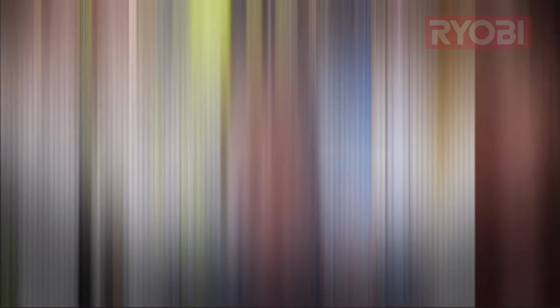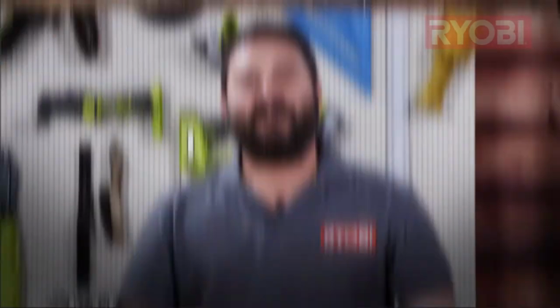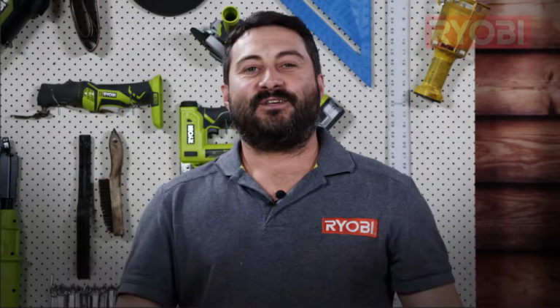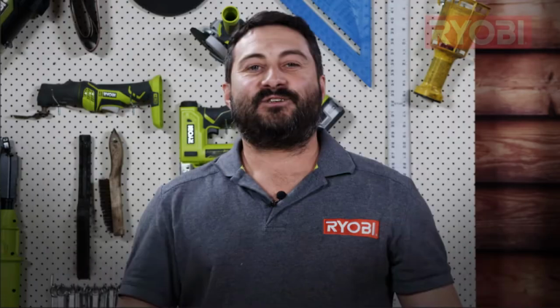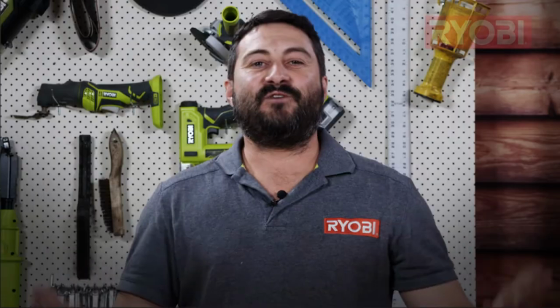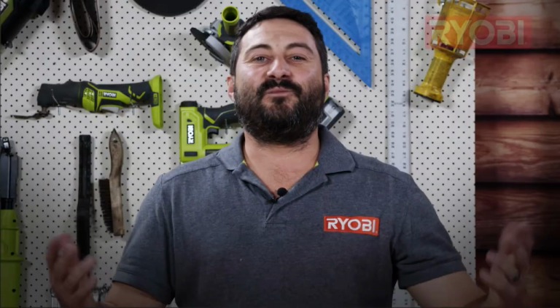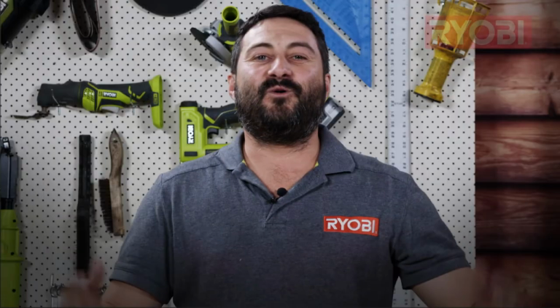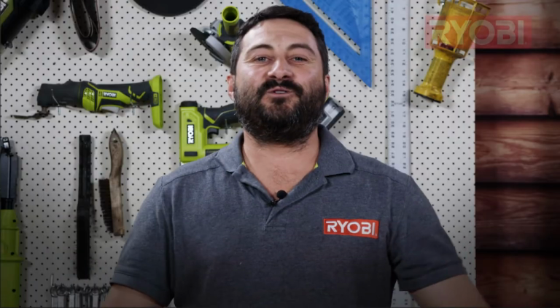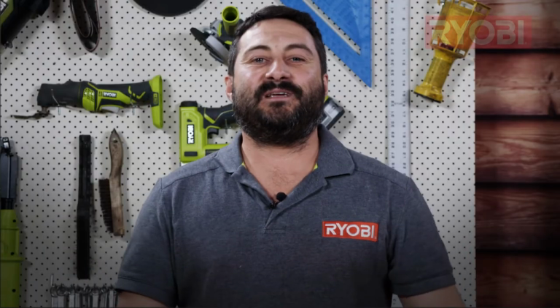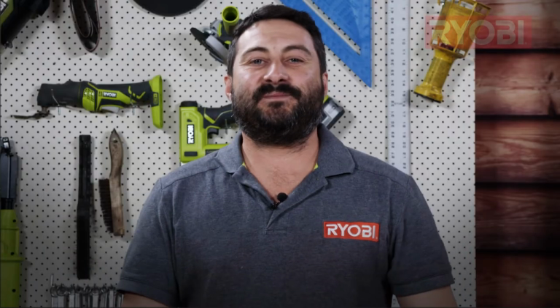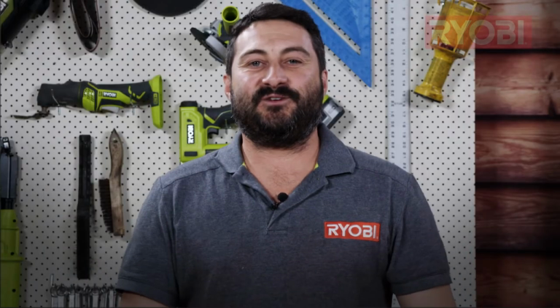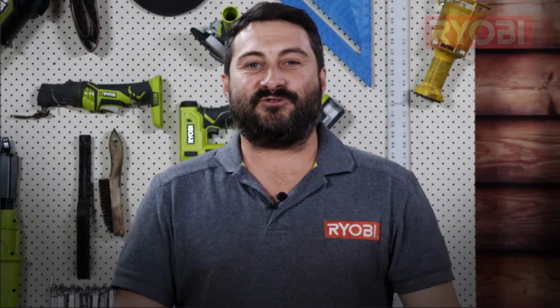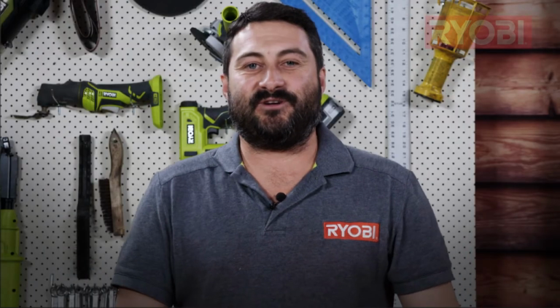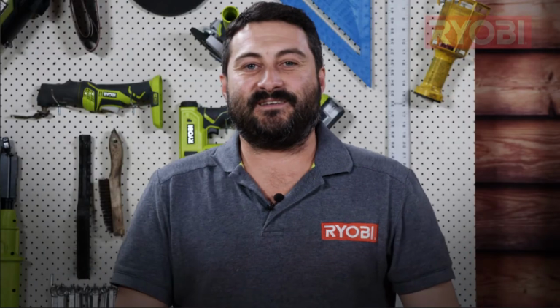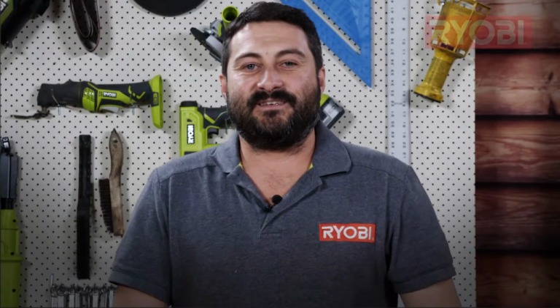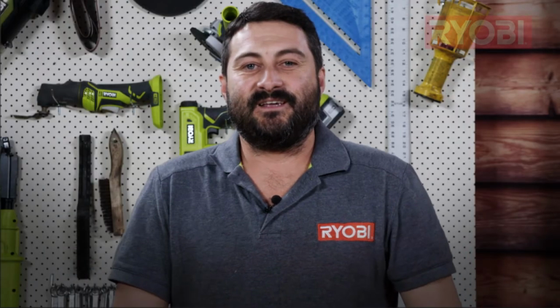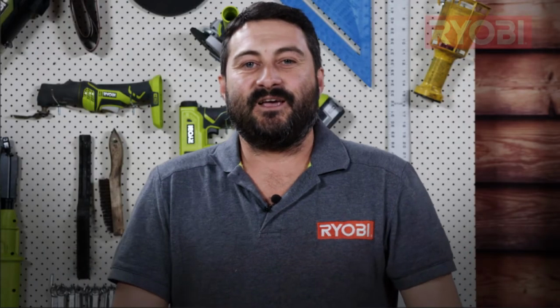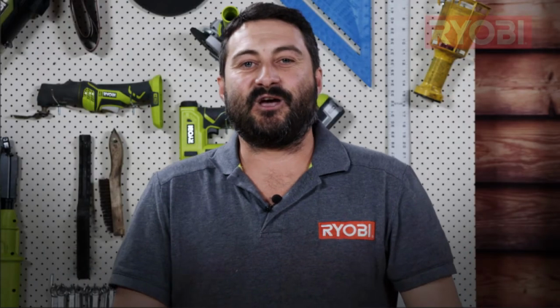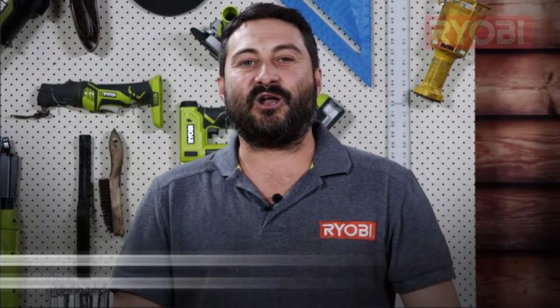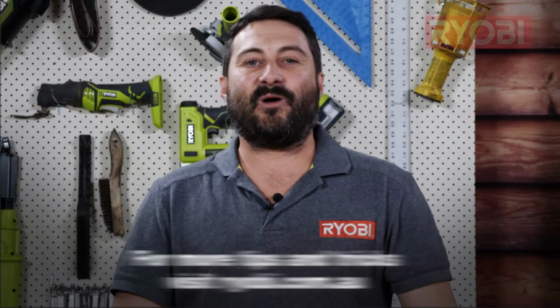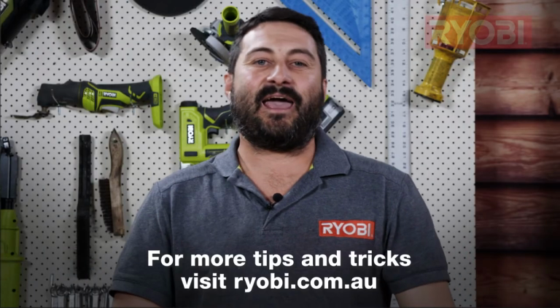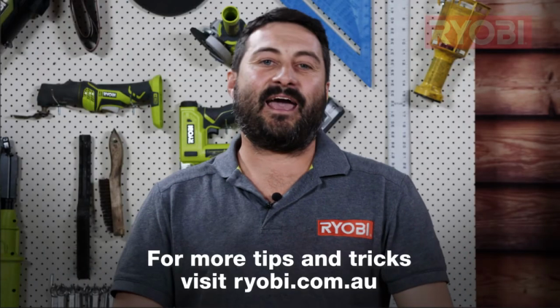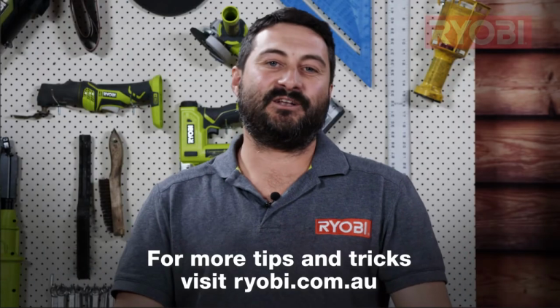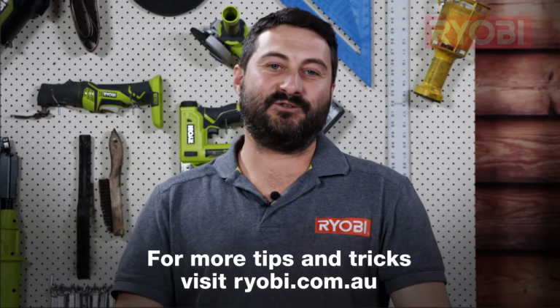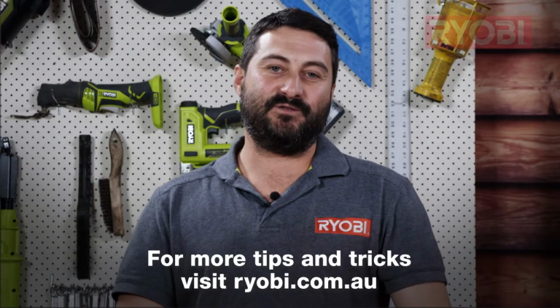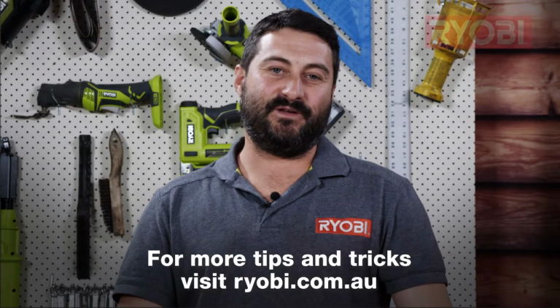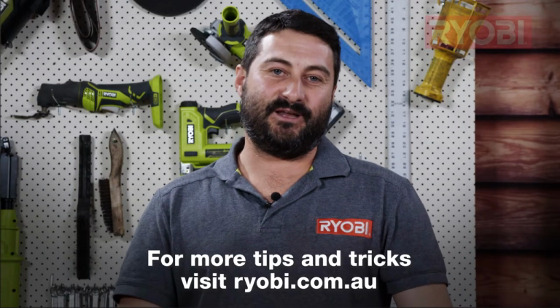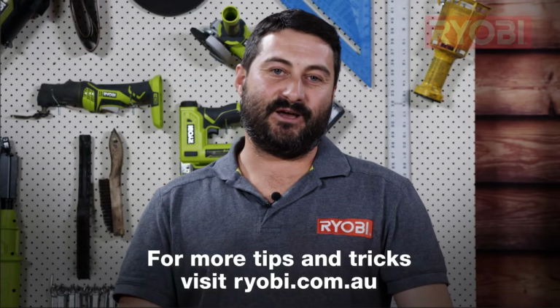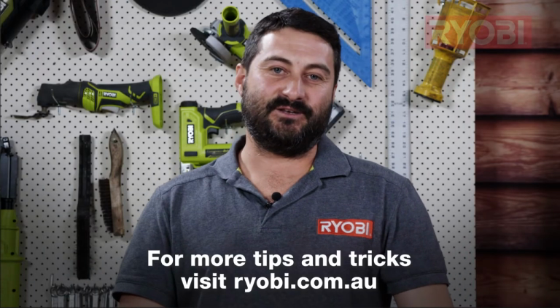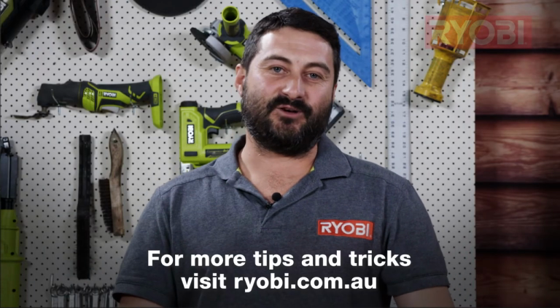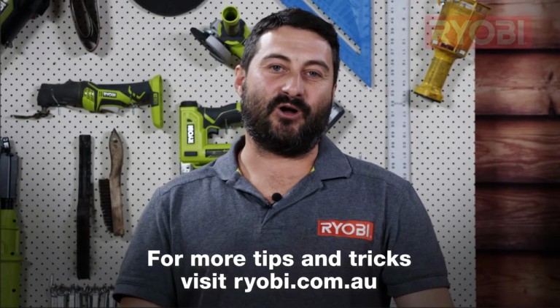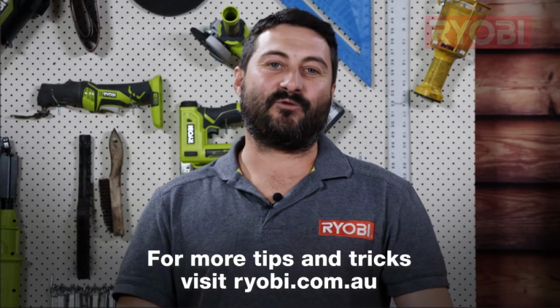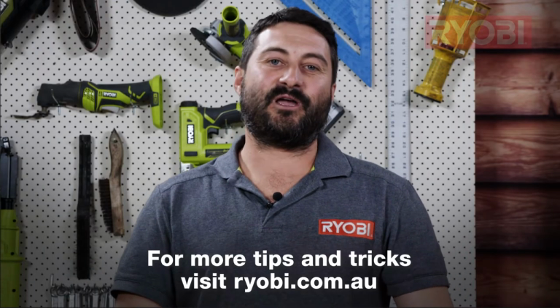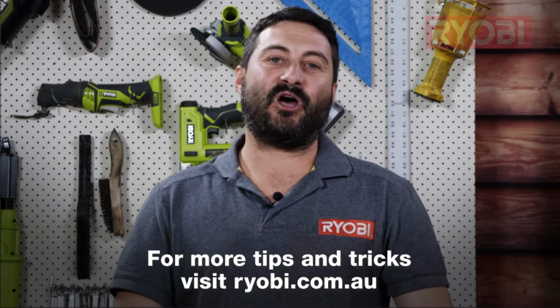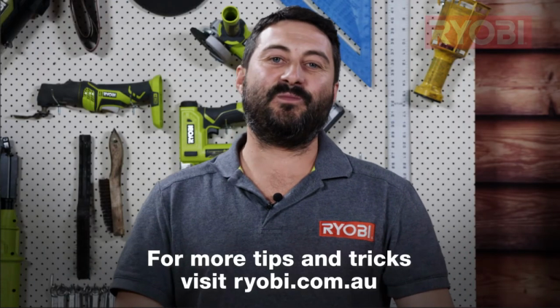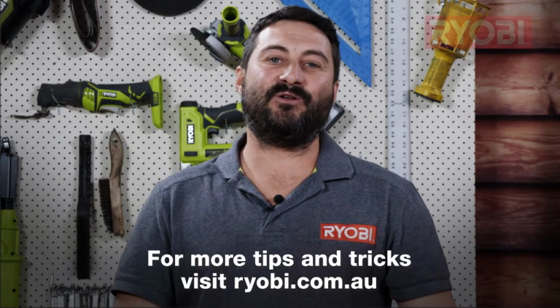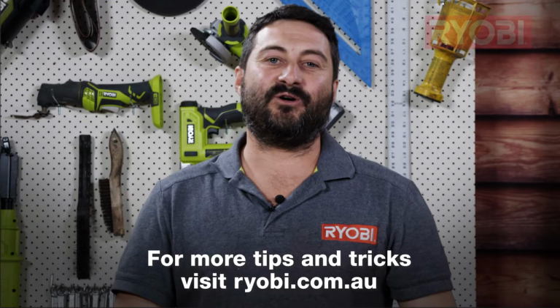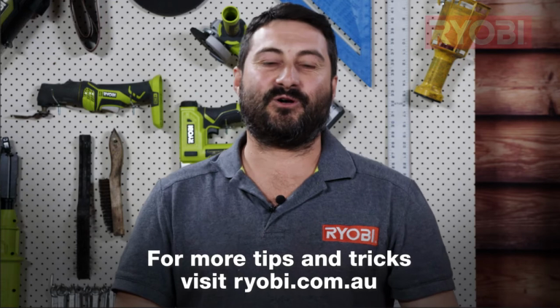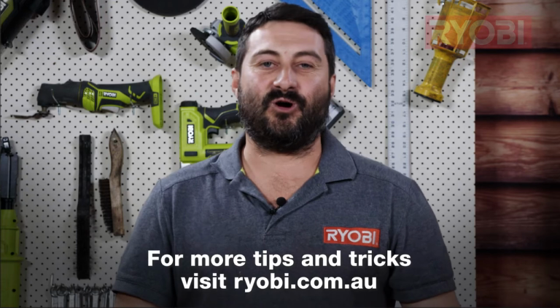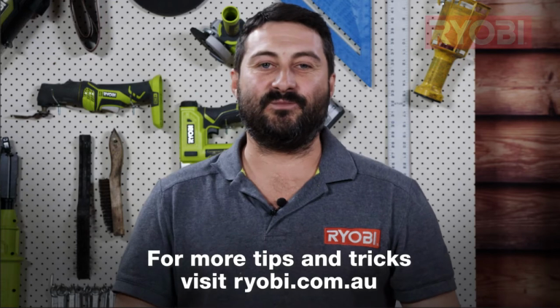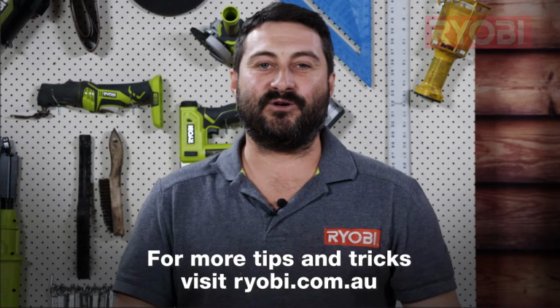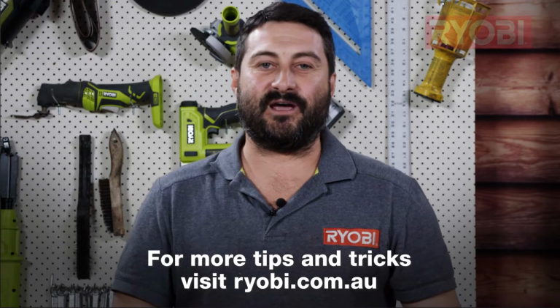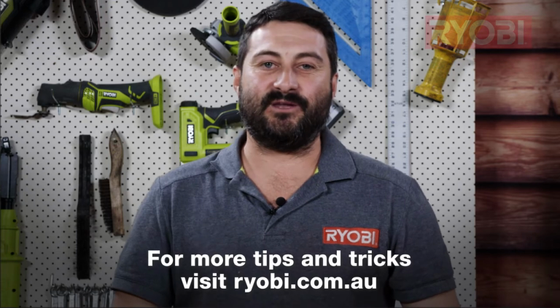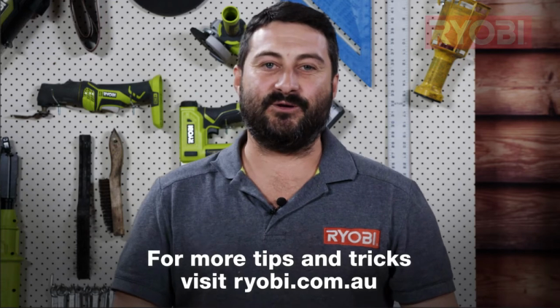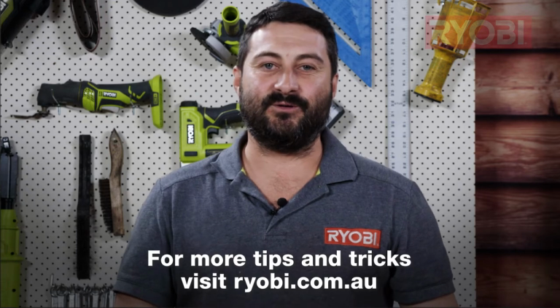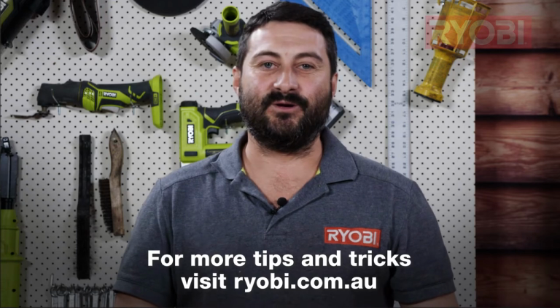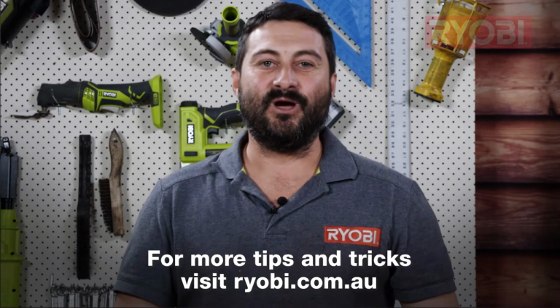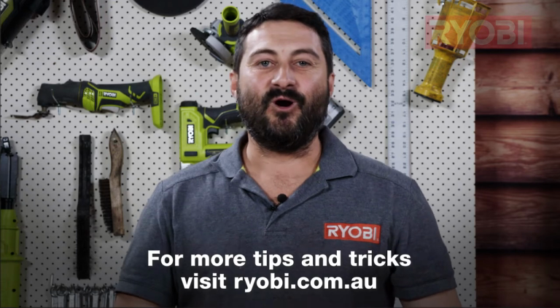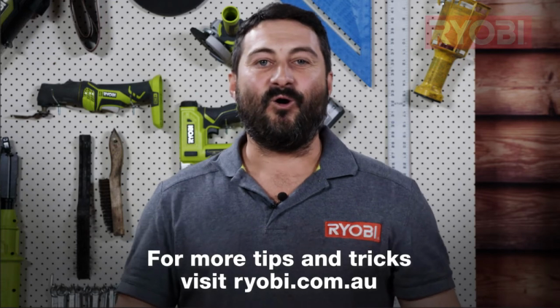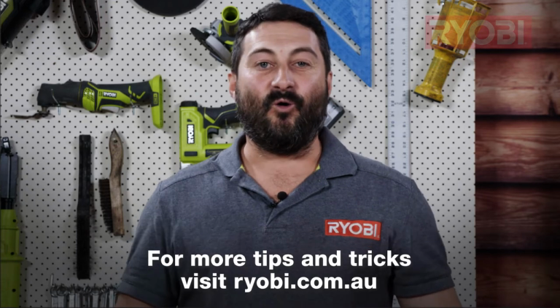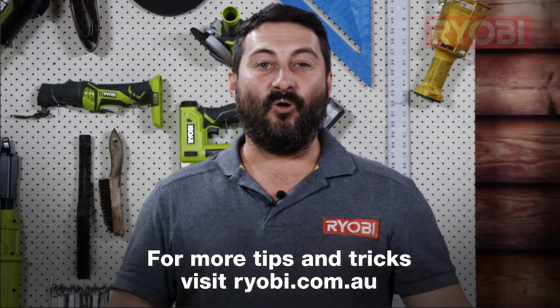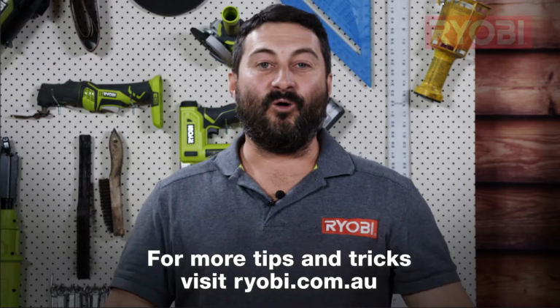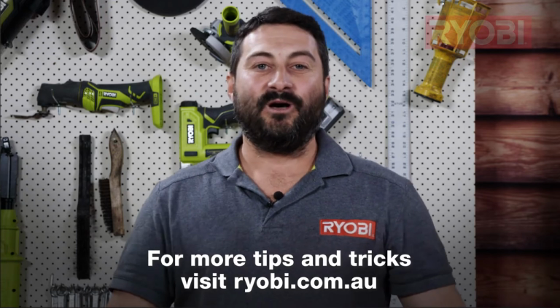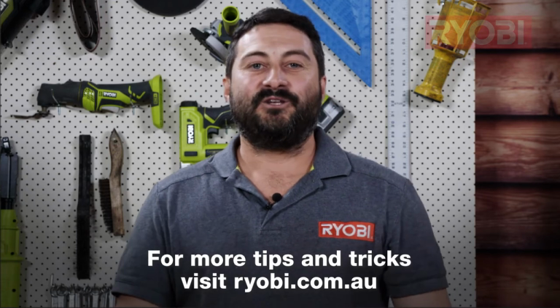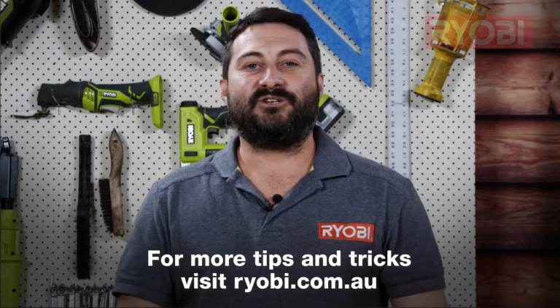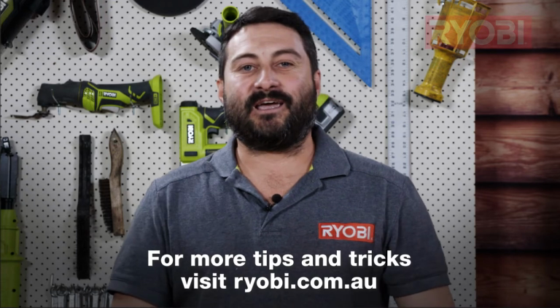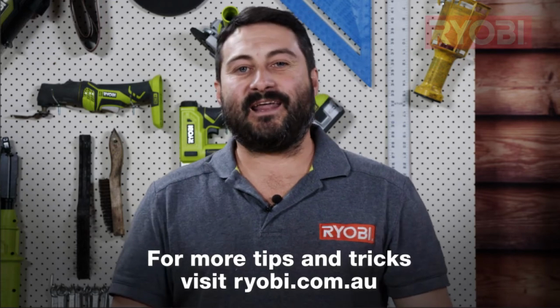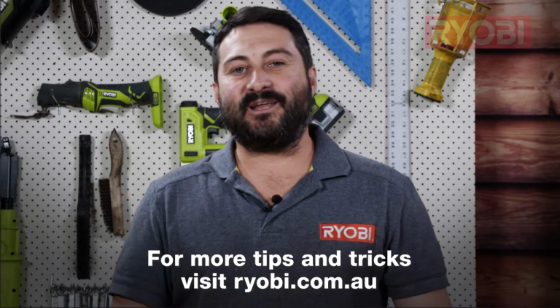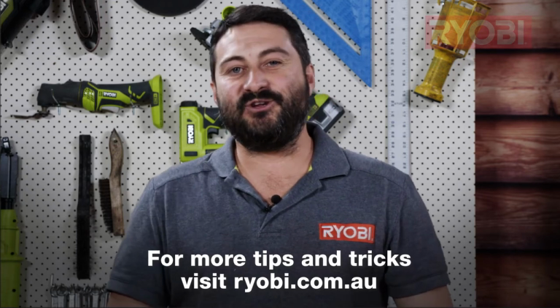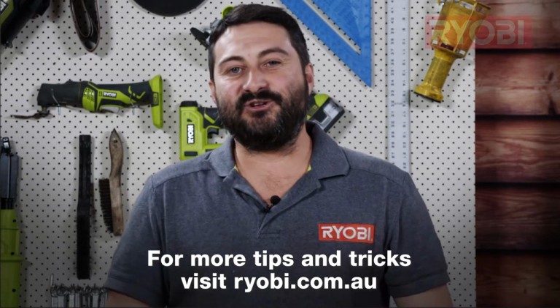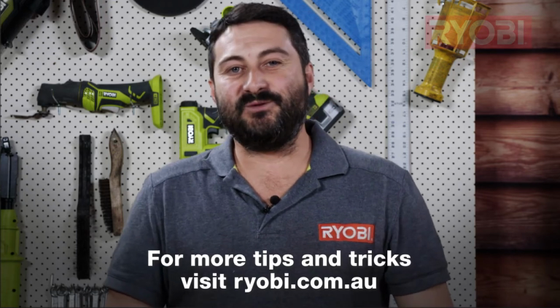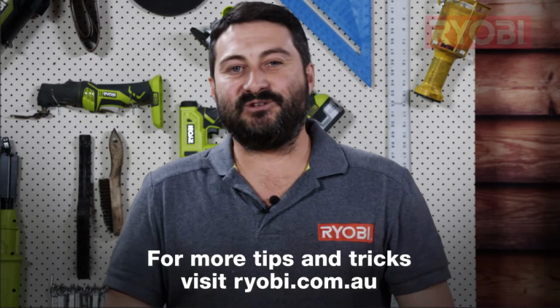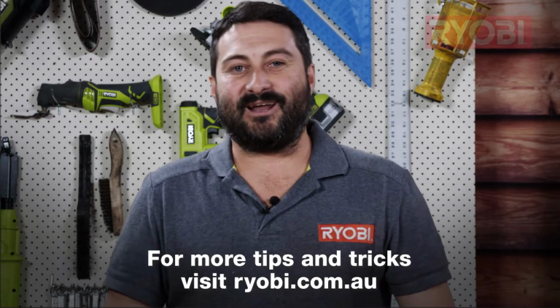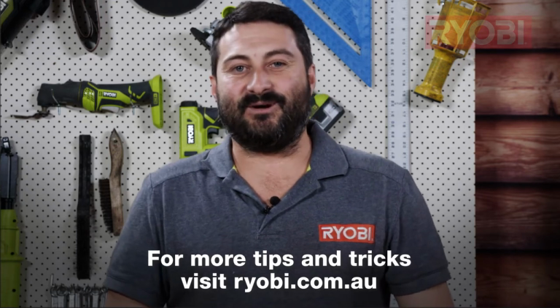So for more tips and tricks, go to our how-to videos on ryobi.com.au or check out our YouTube channel.